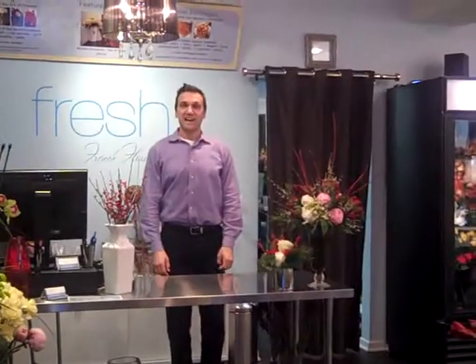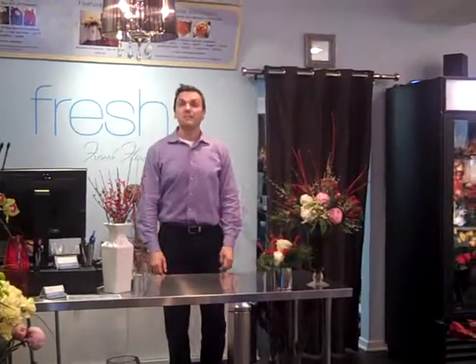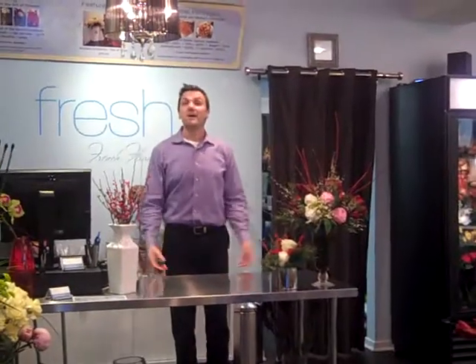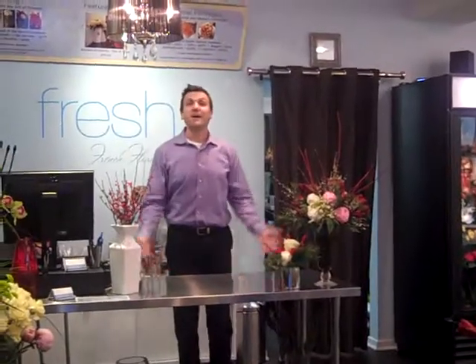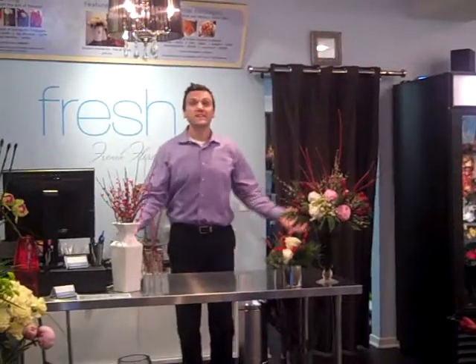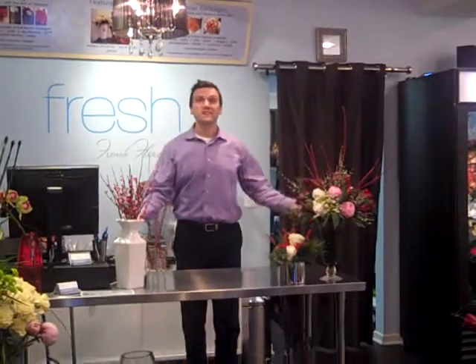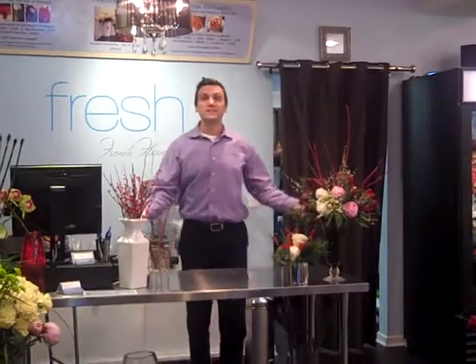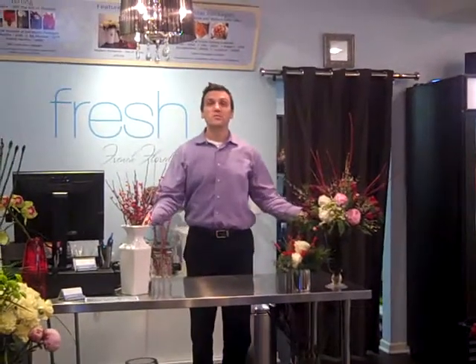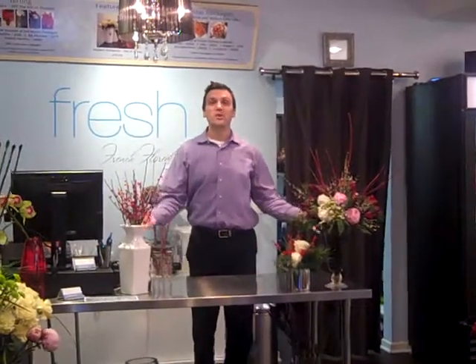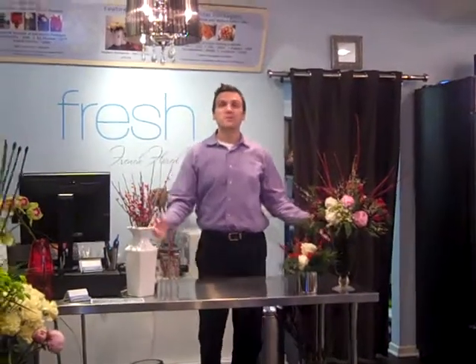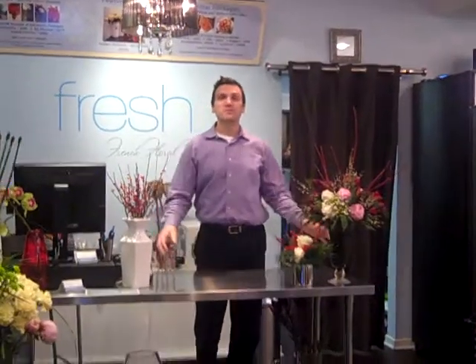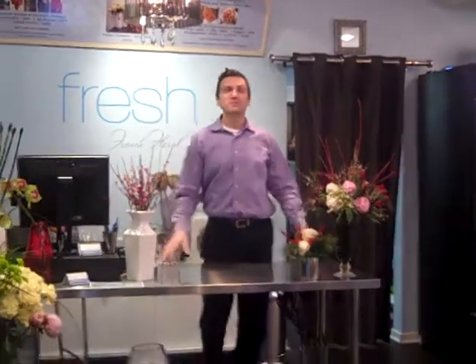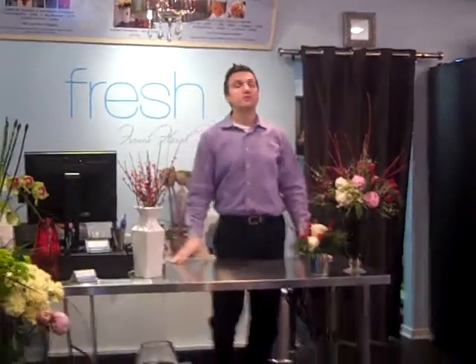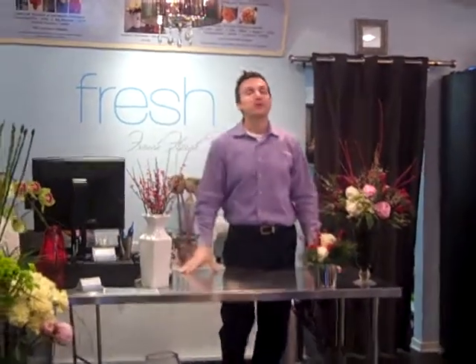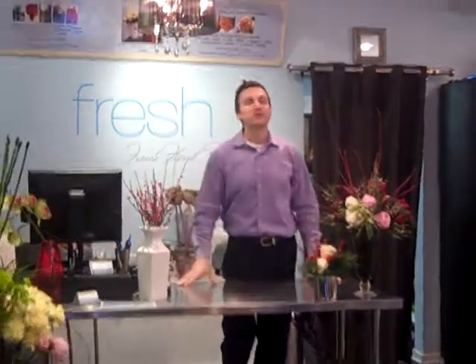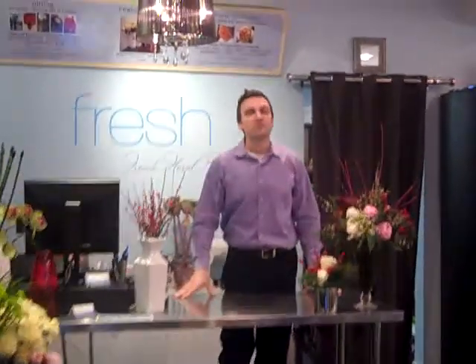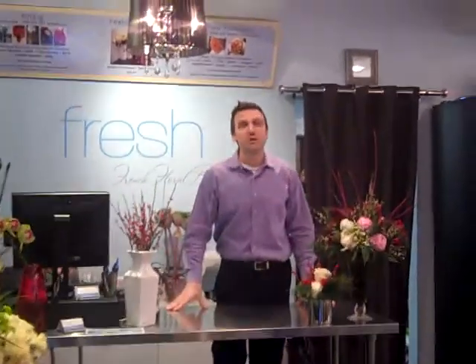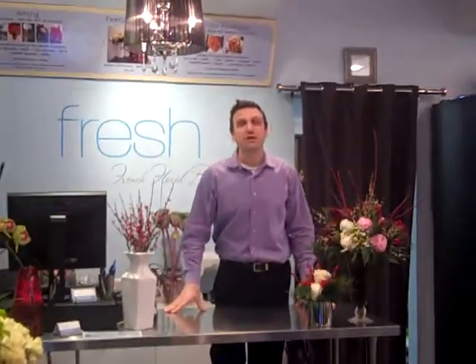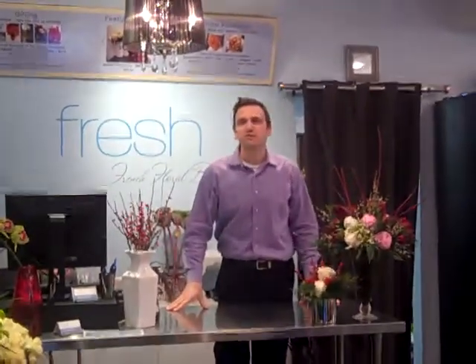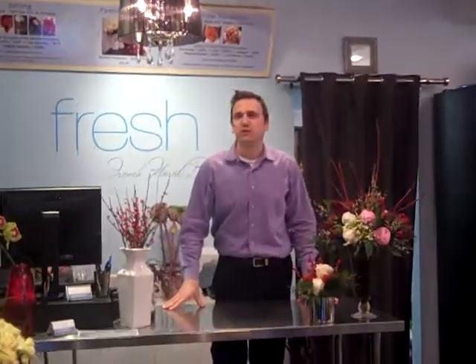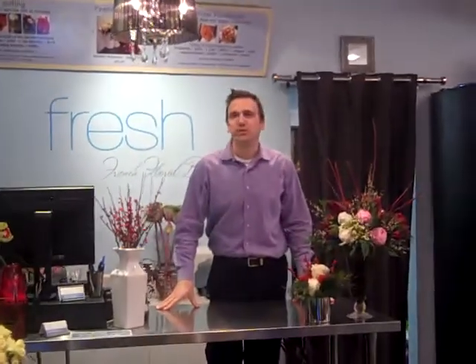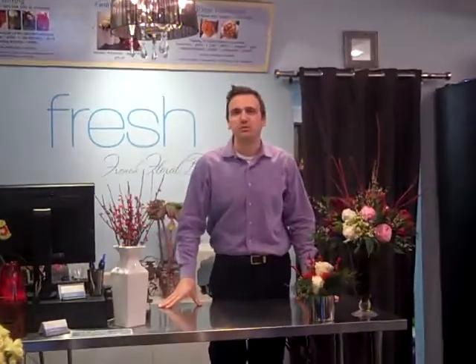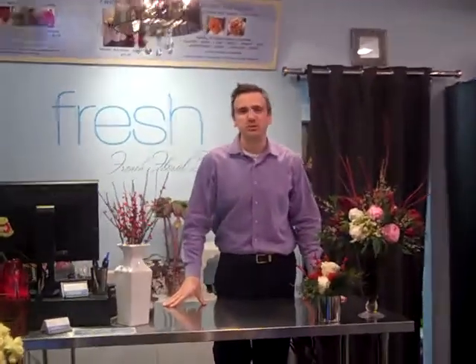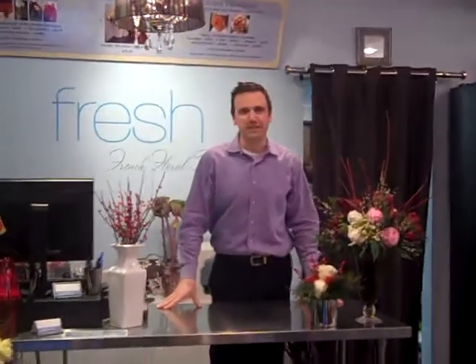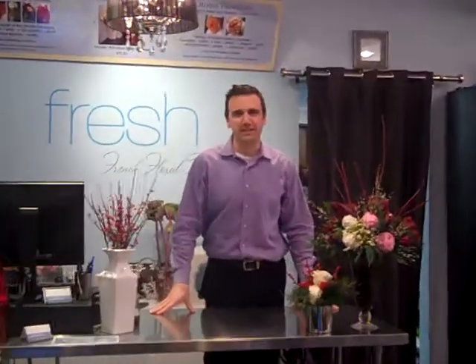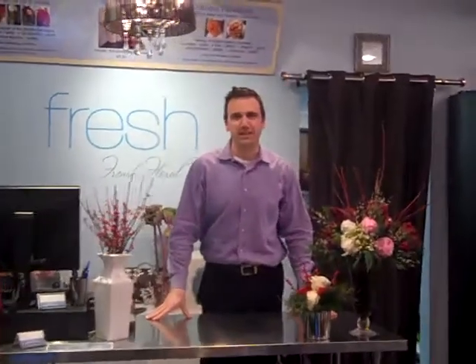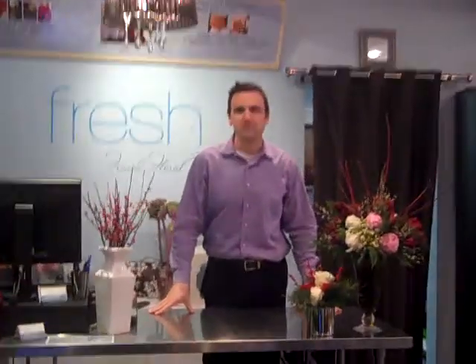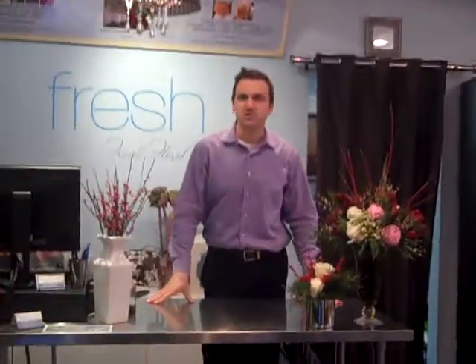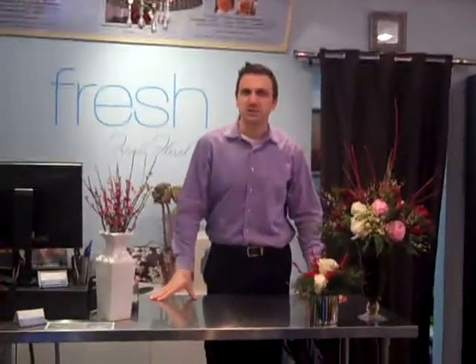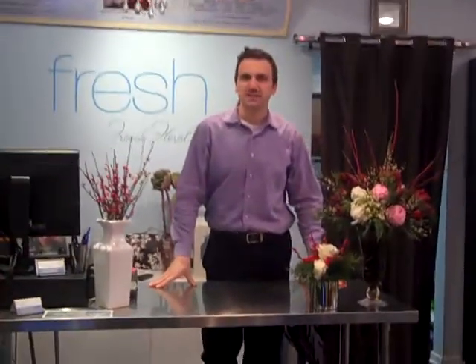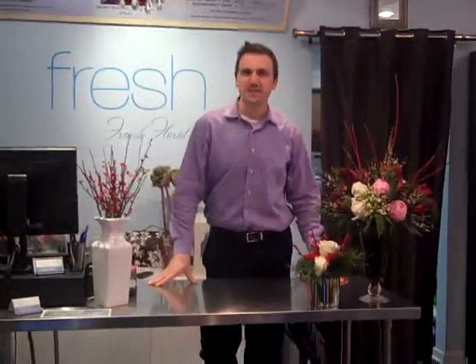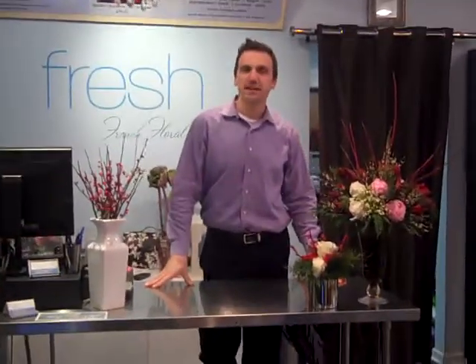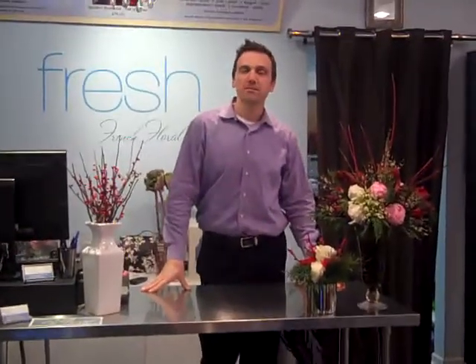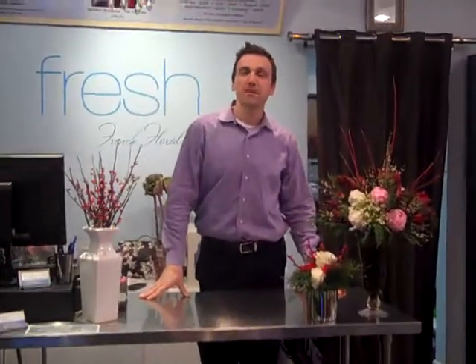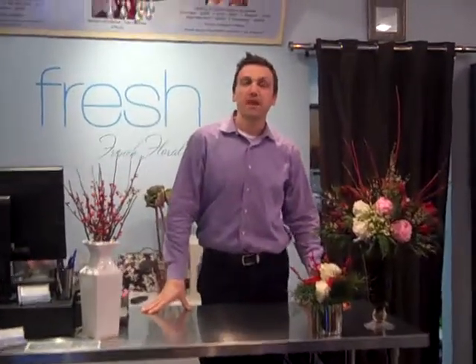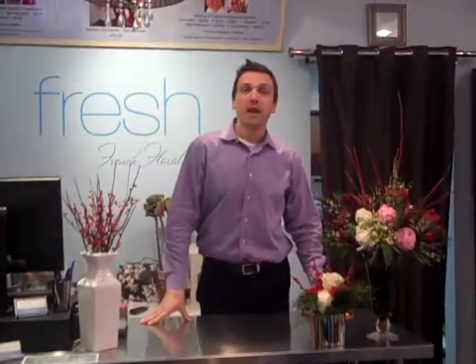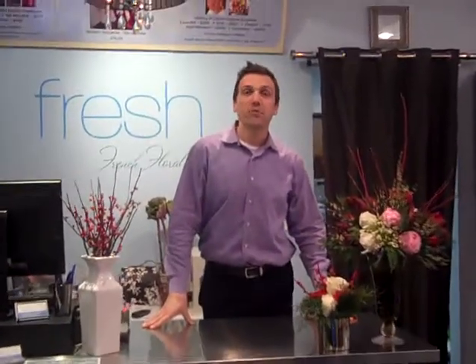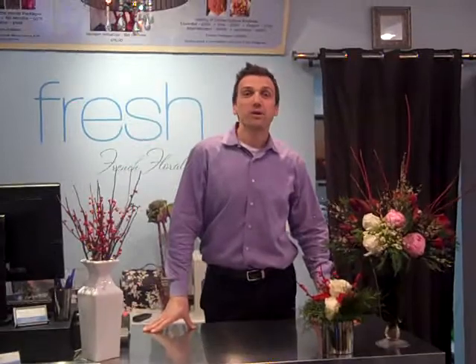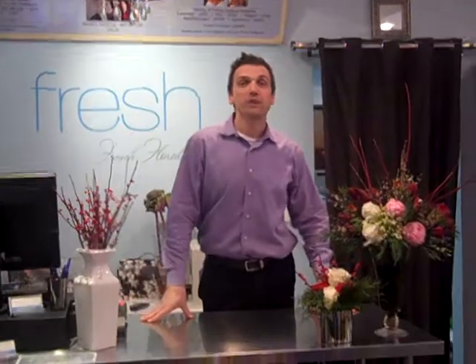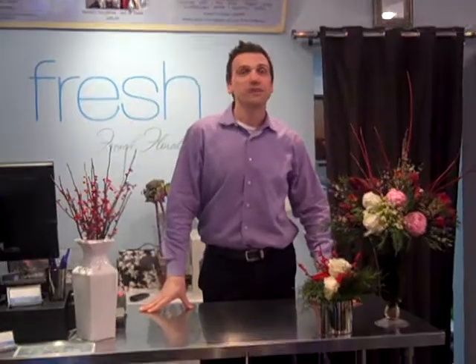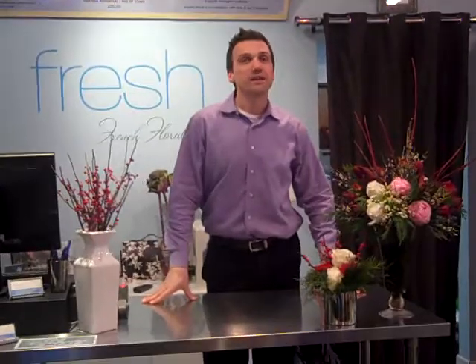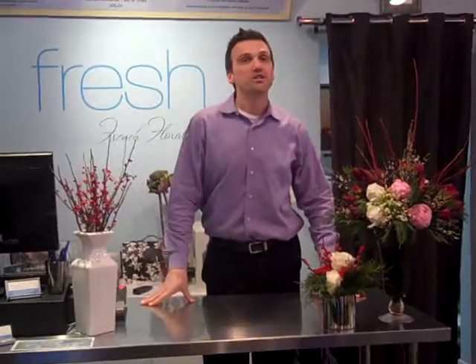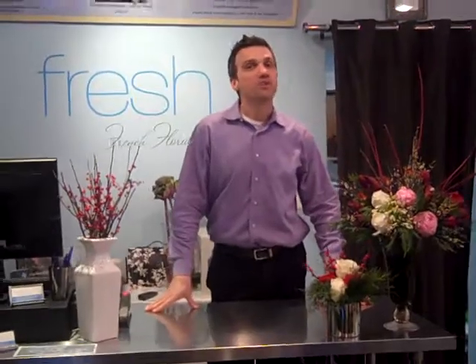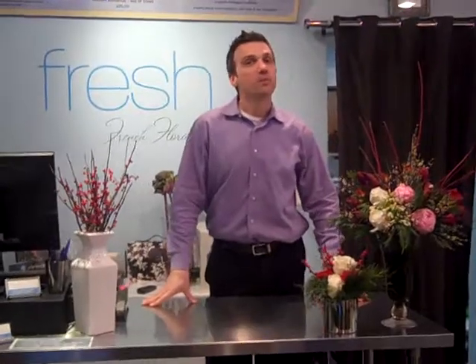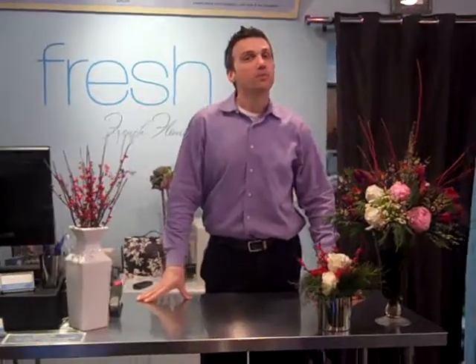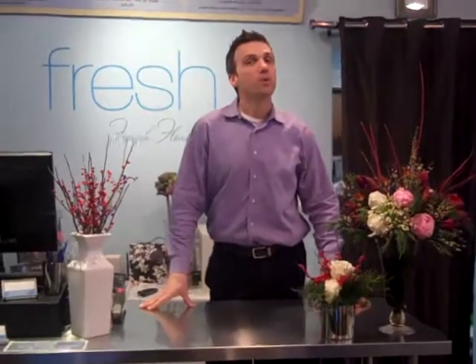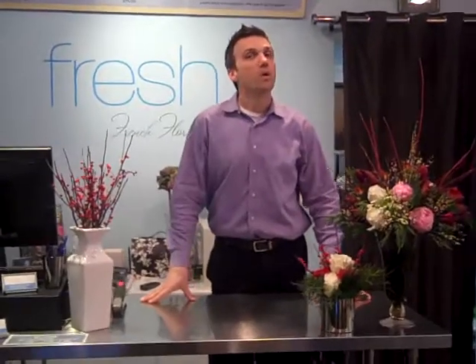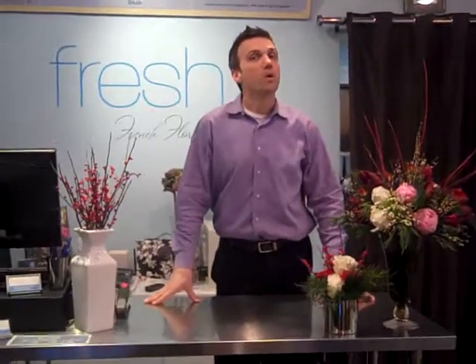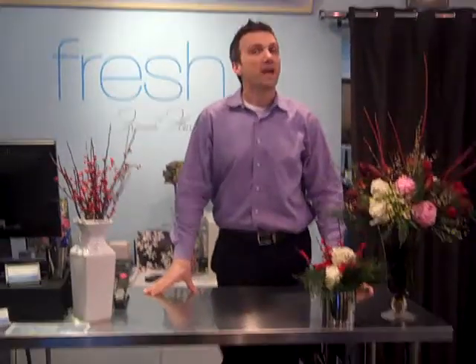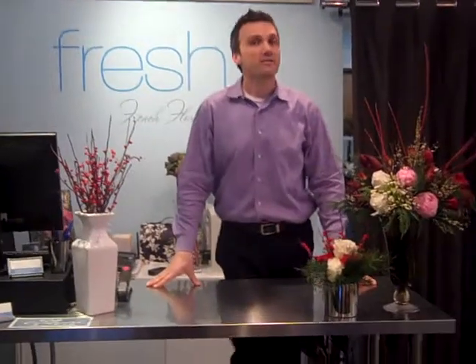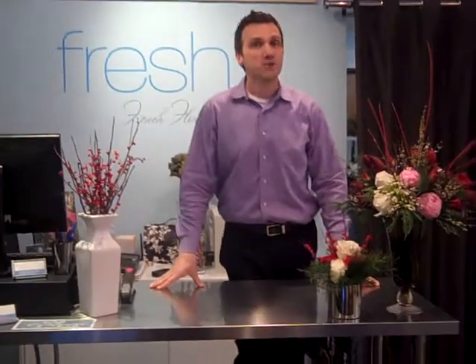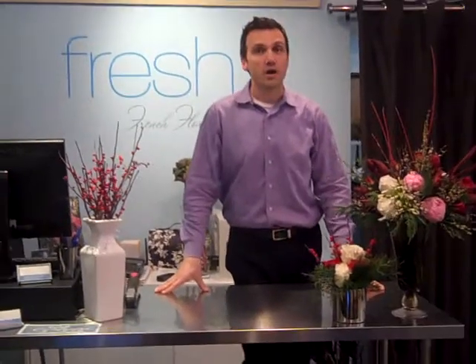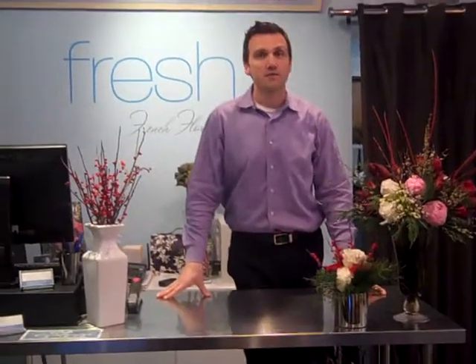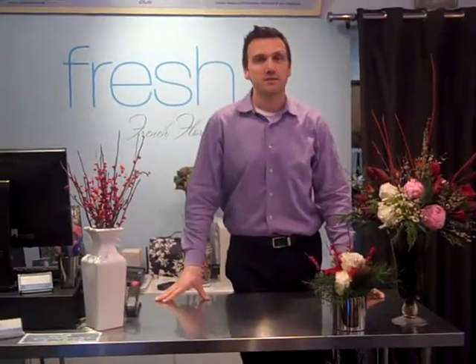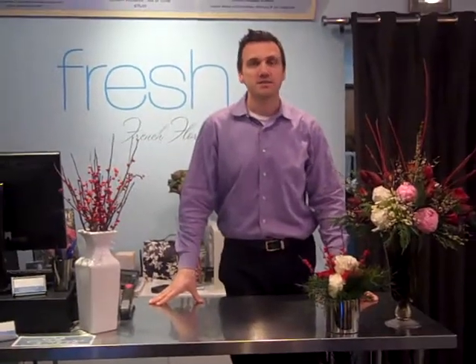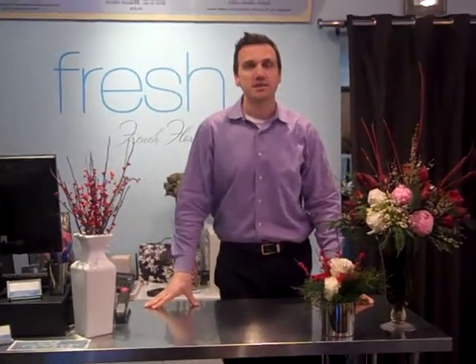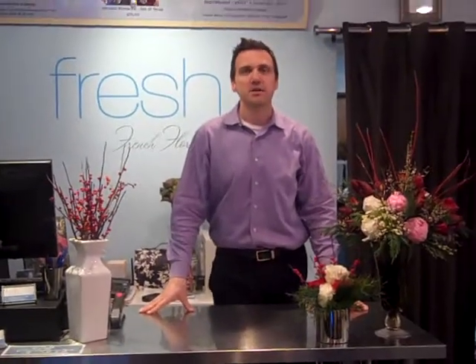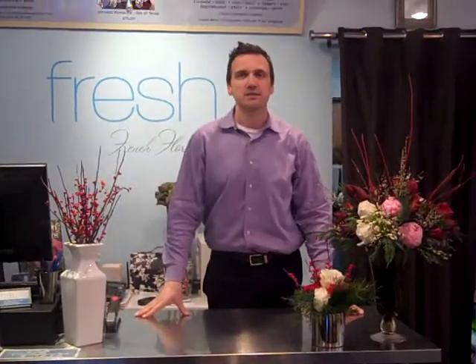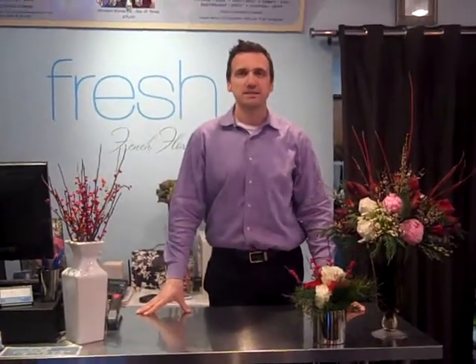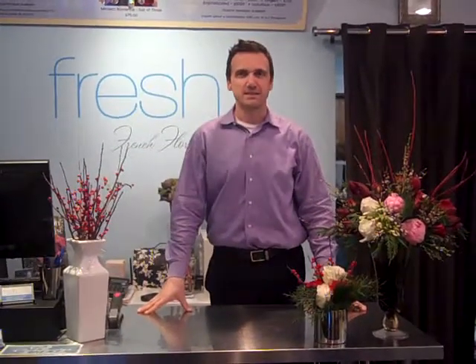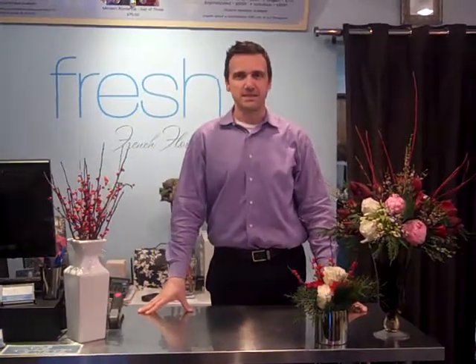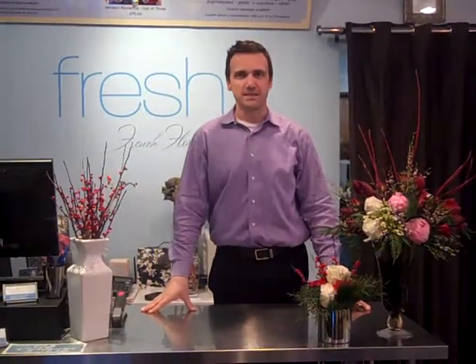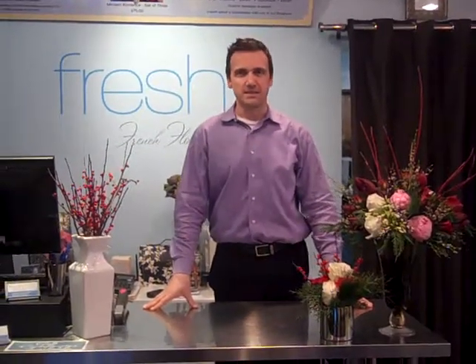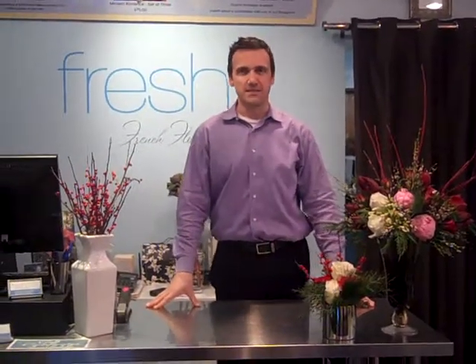Happy Holidays and welcome to Fresh French Floral Boutique. I'm Trace Kingham and we're here today to share with you what we have to offer this holiday season.